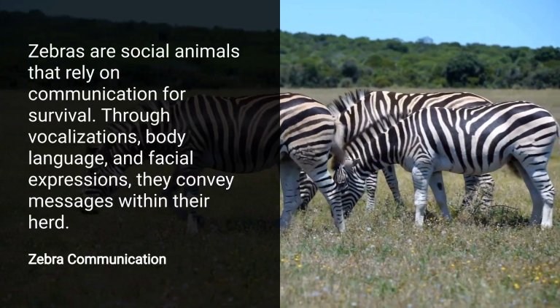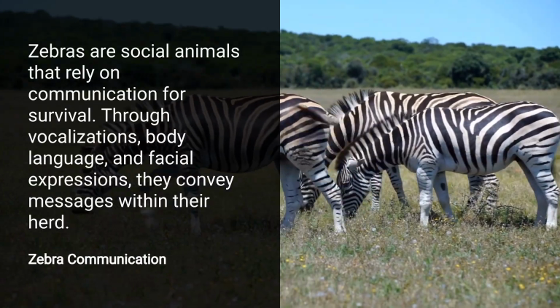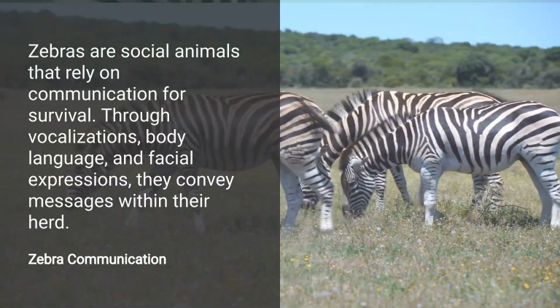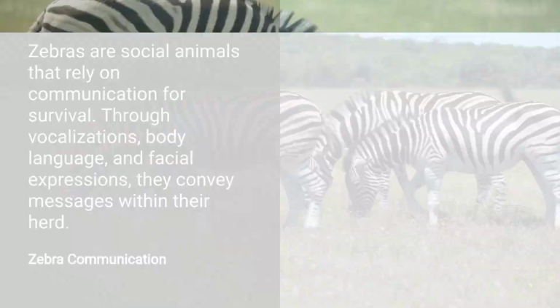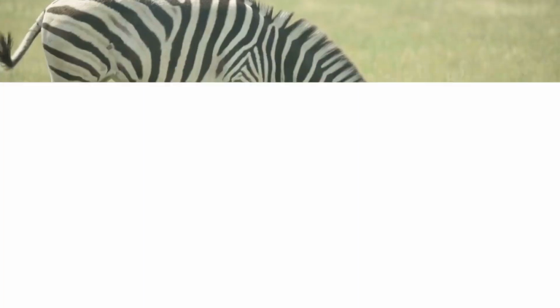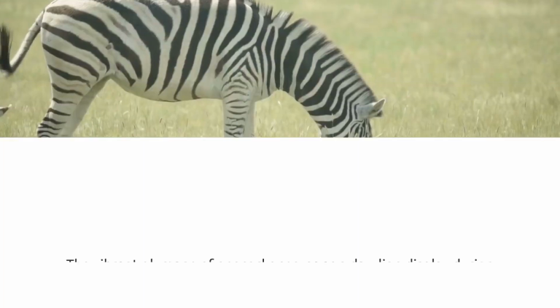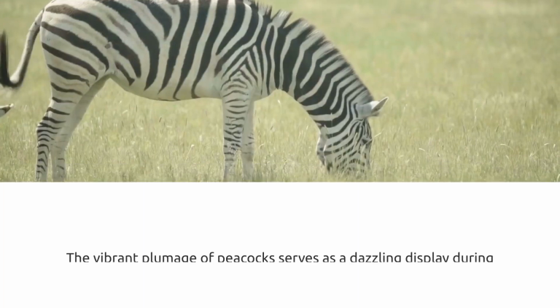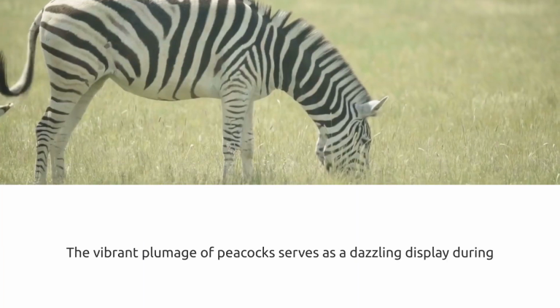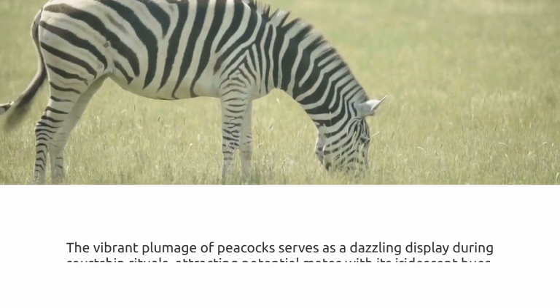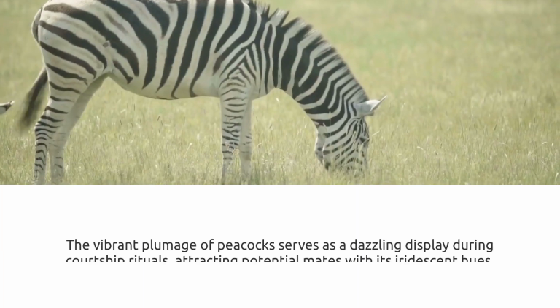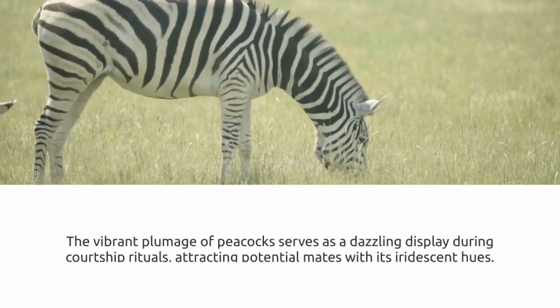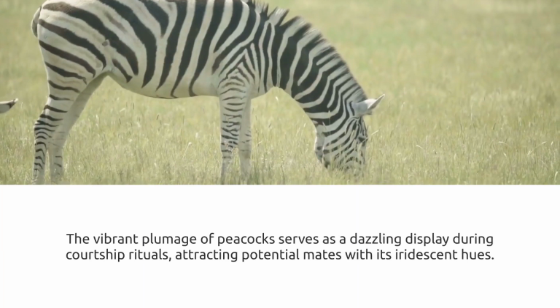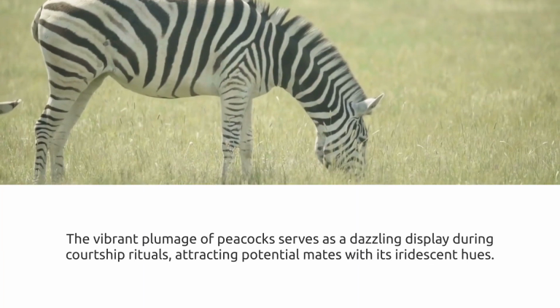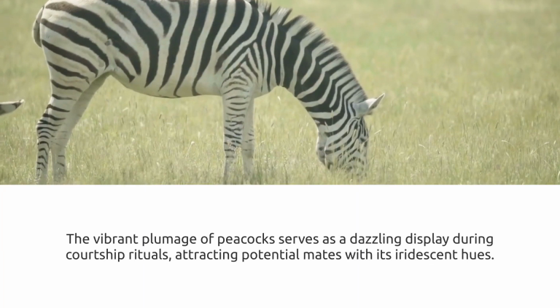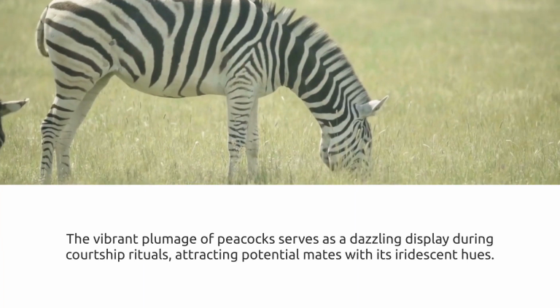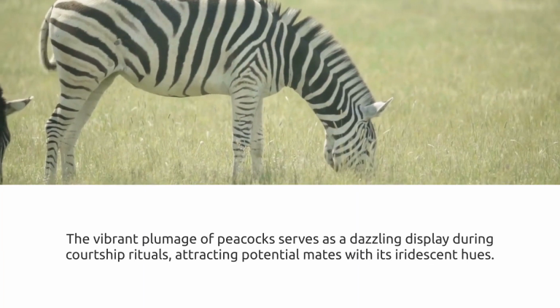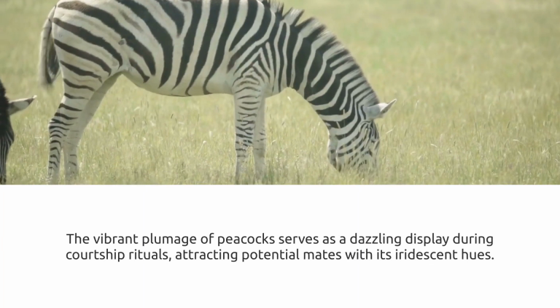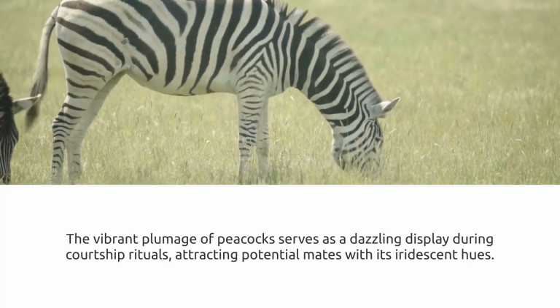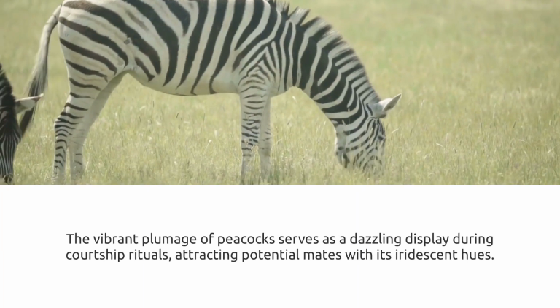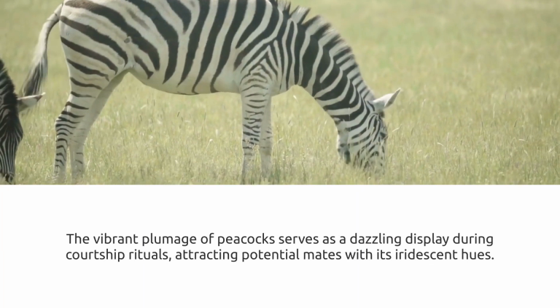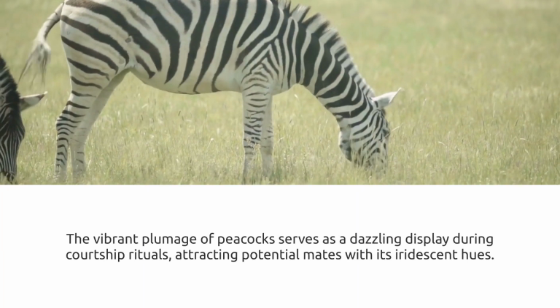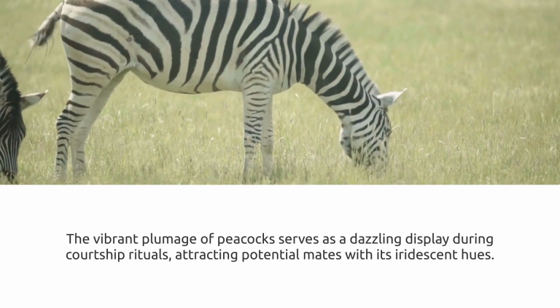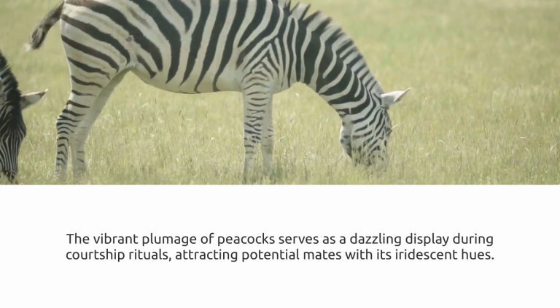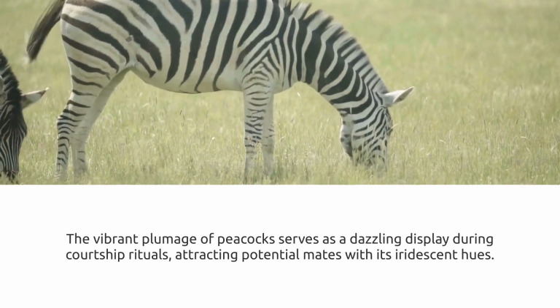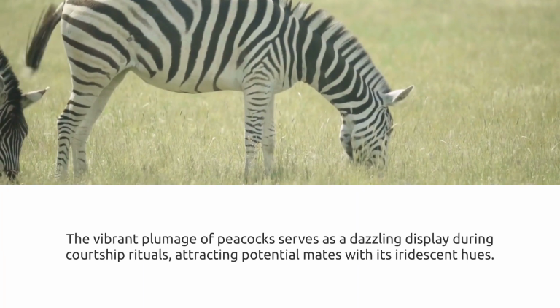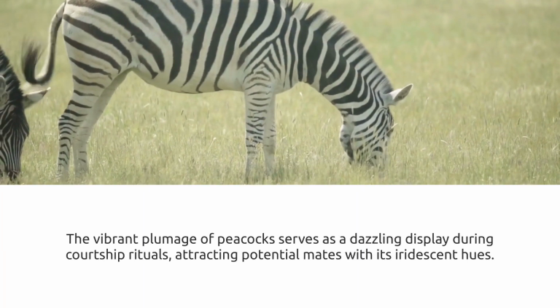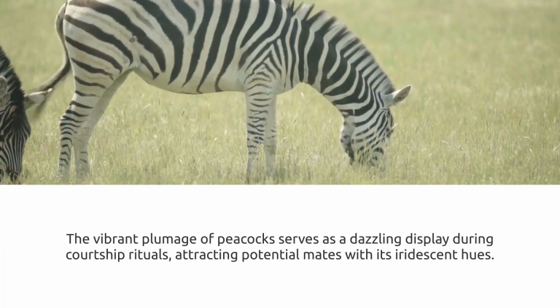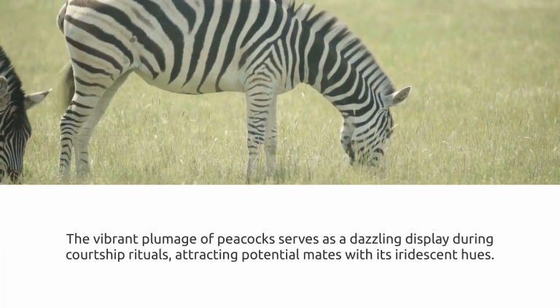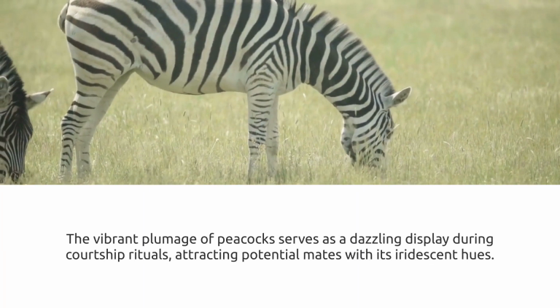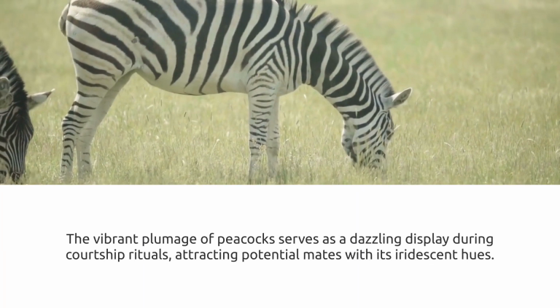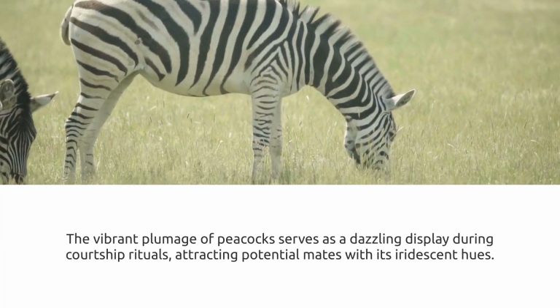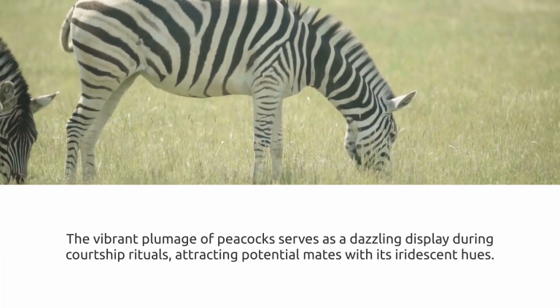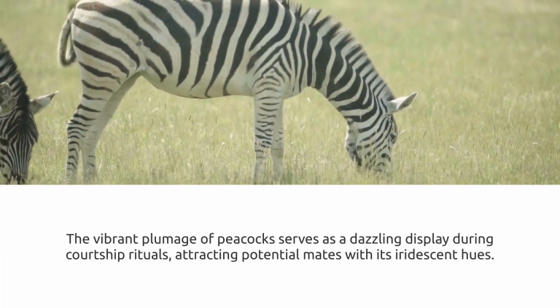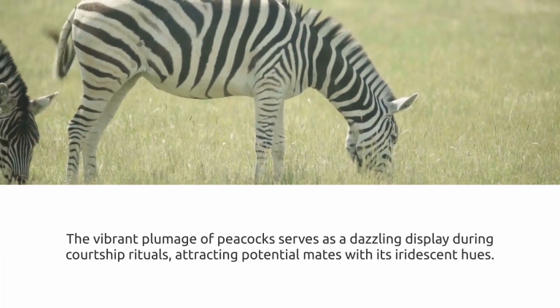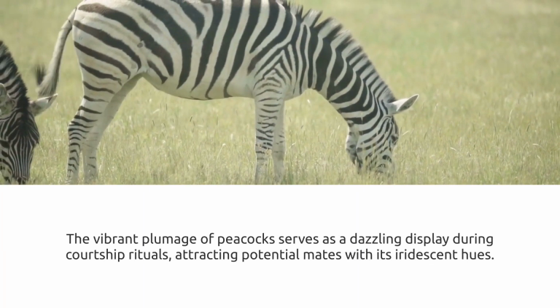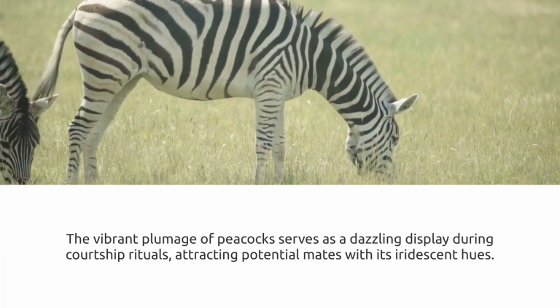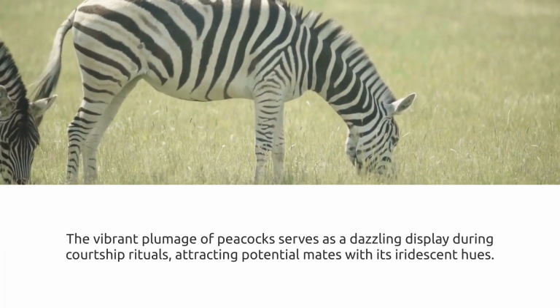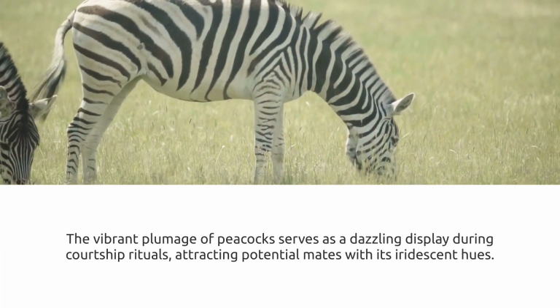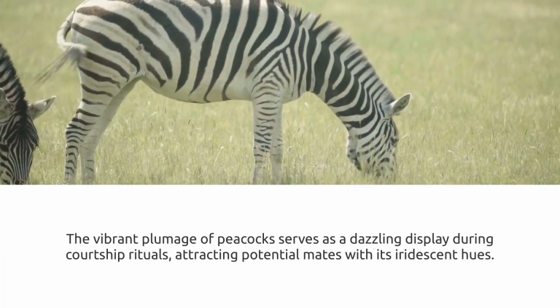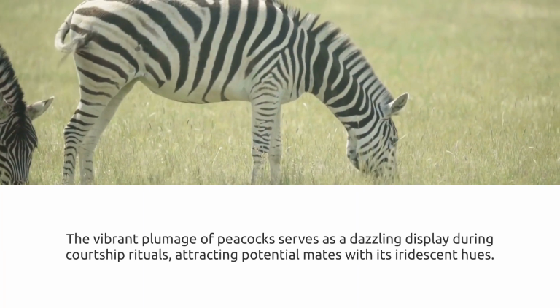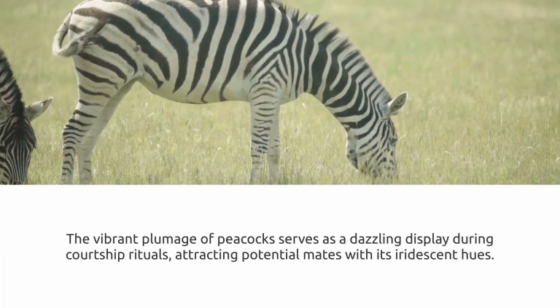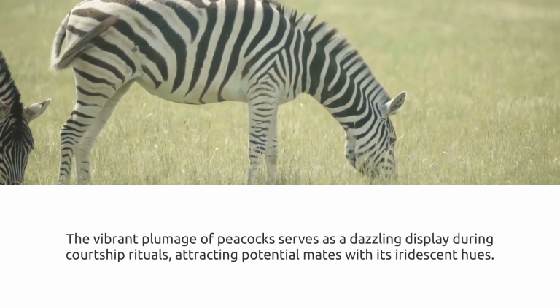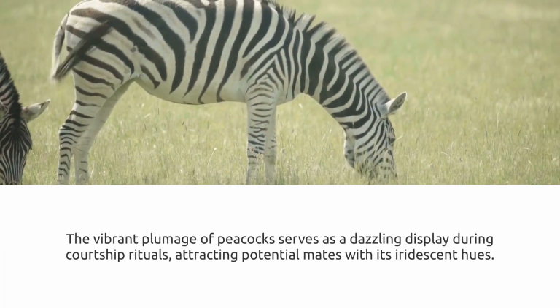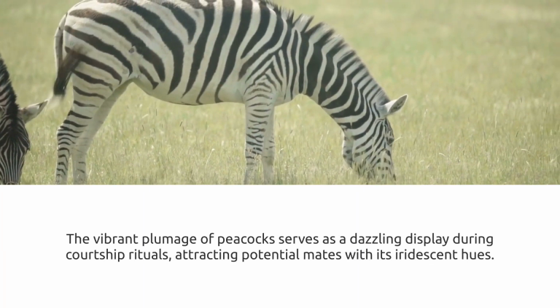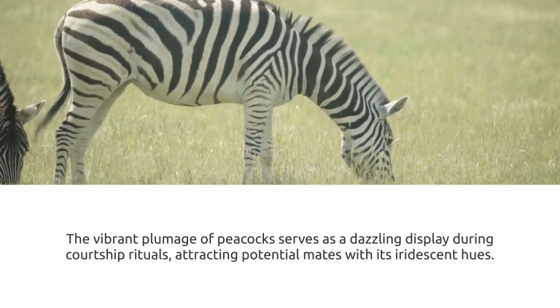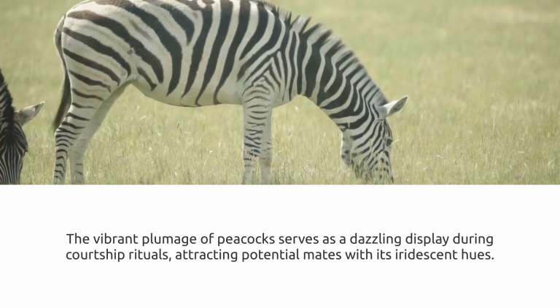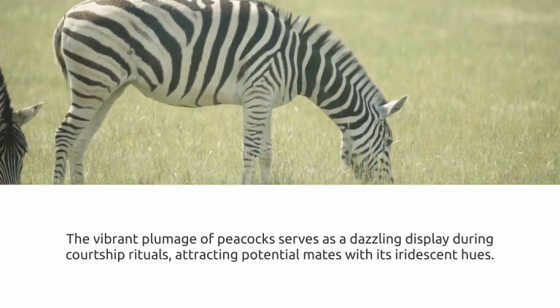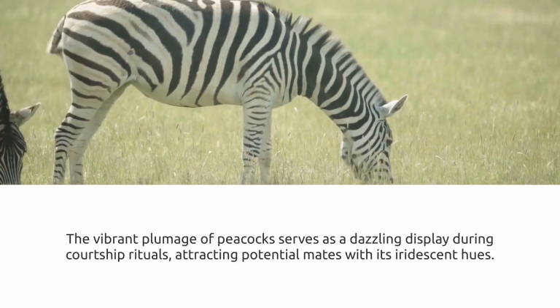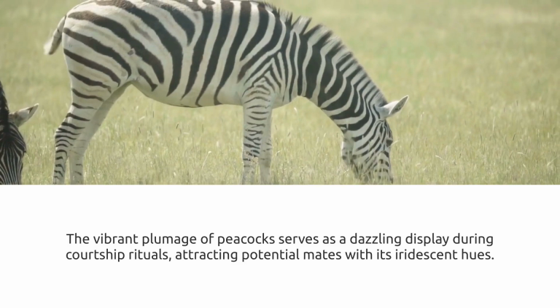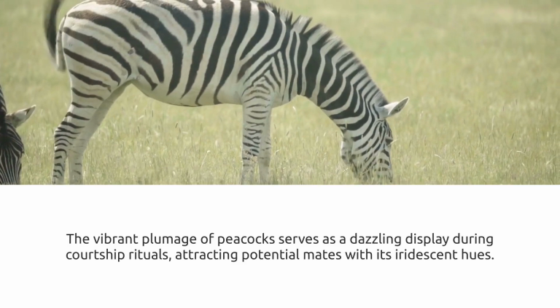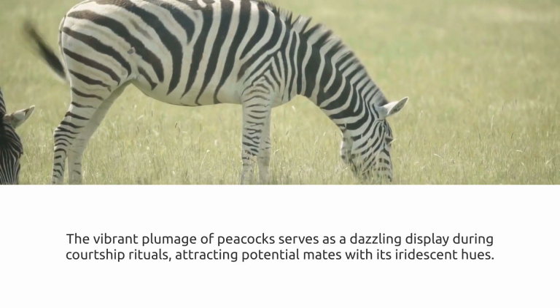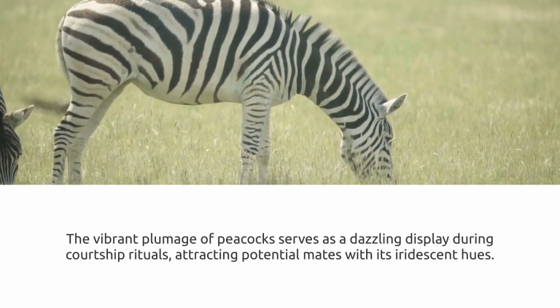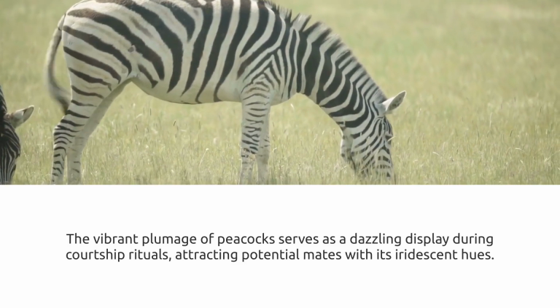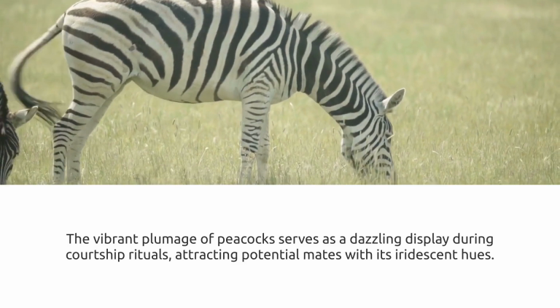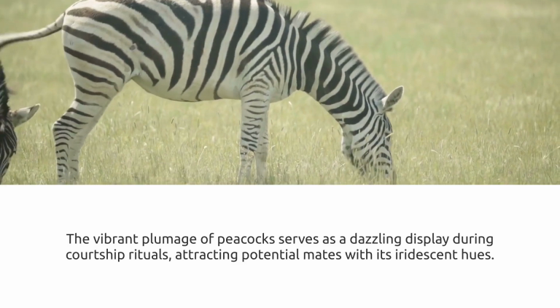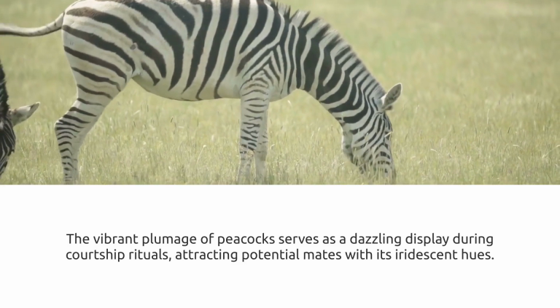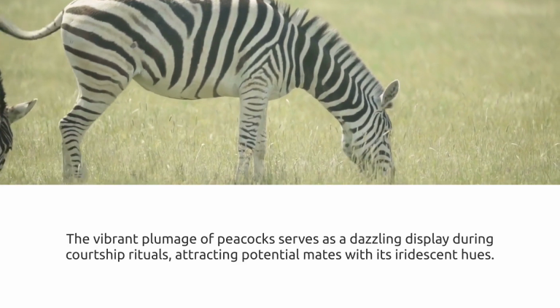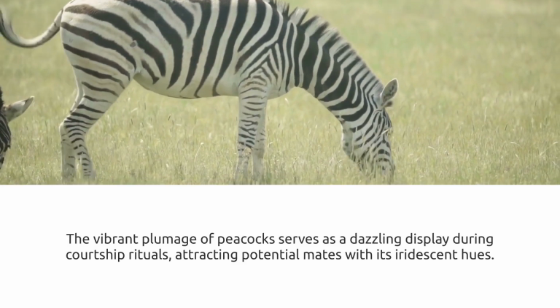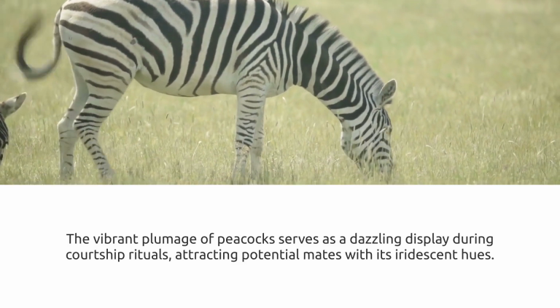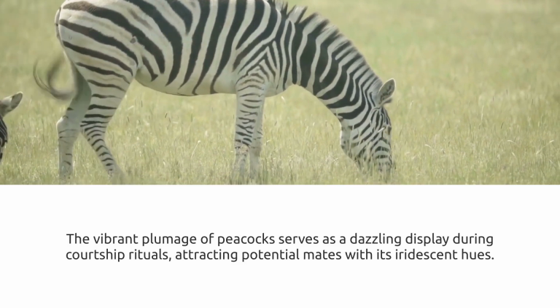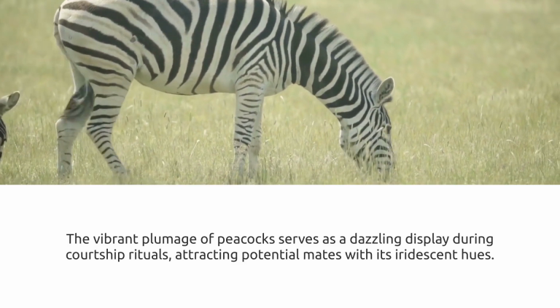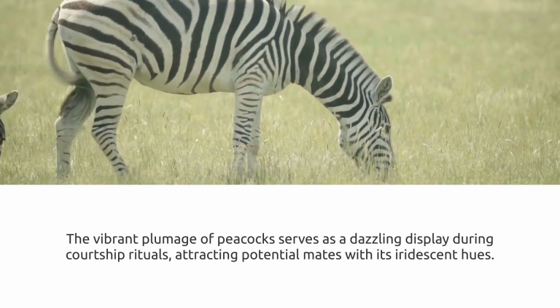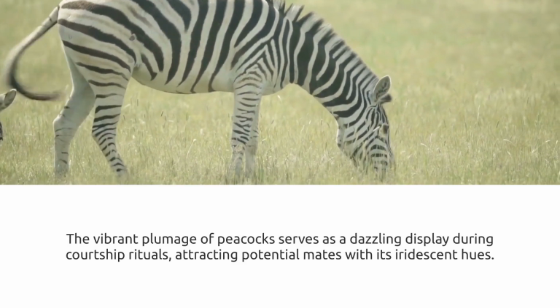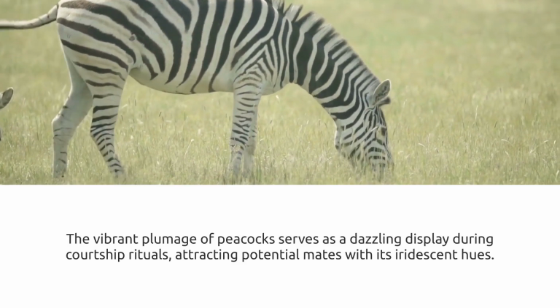Their stripes aren't just for show. Research suggests that they may act as a deterrent to biting insects like flies.